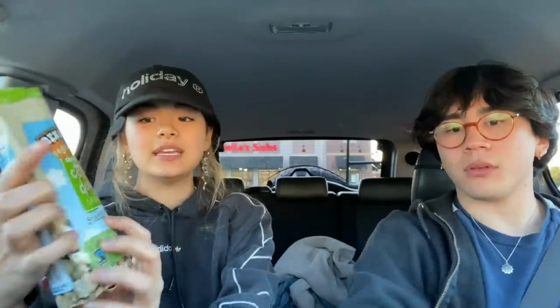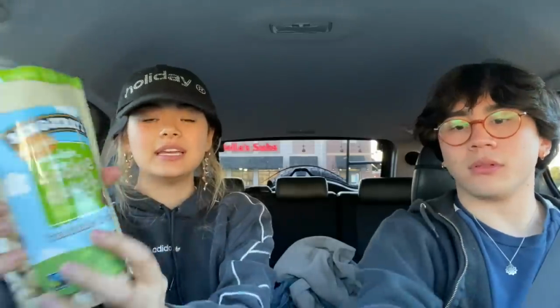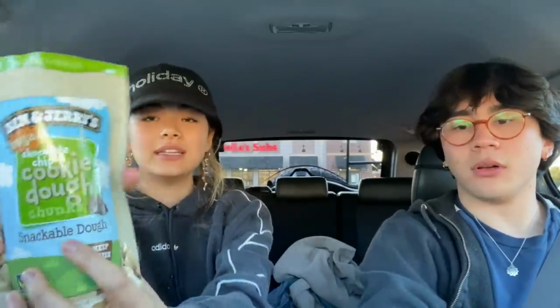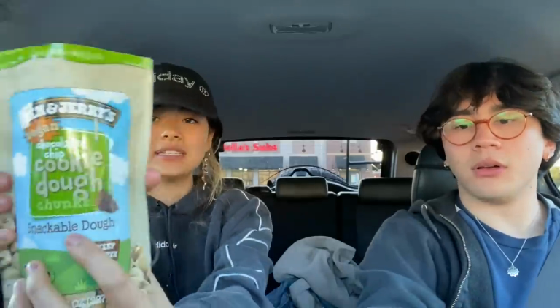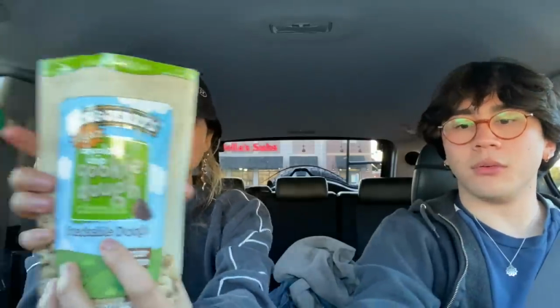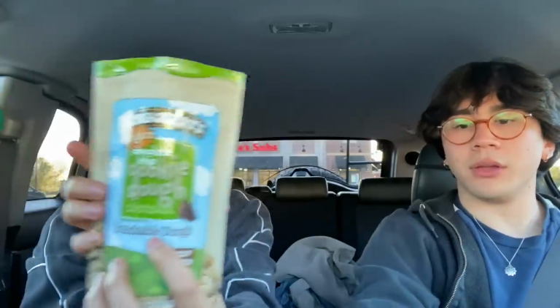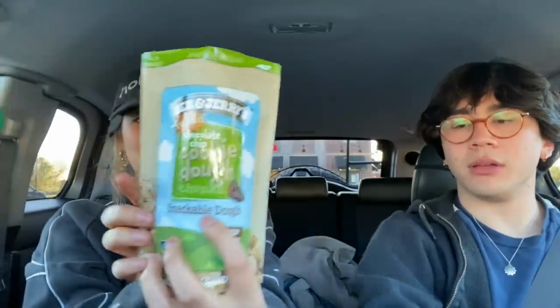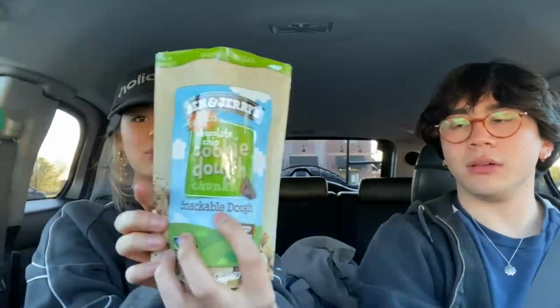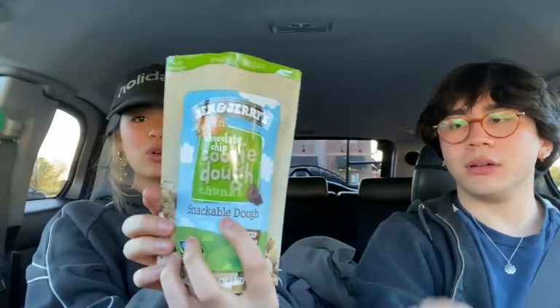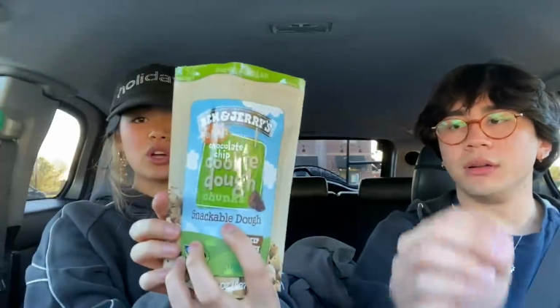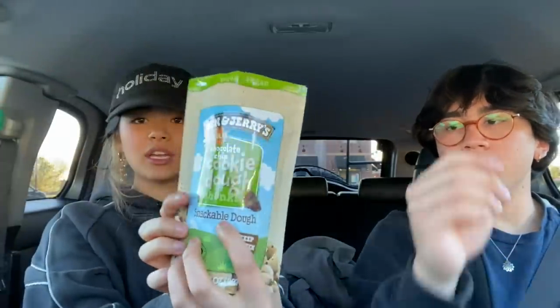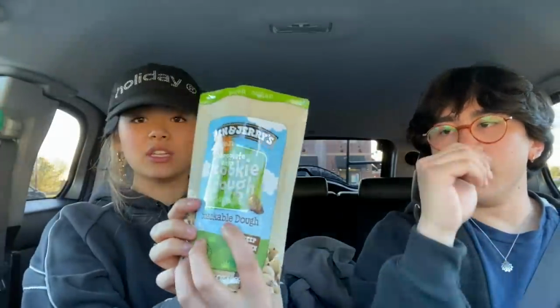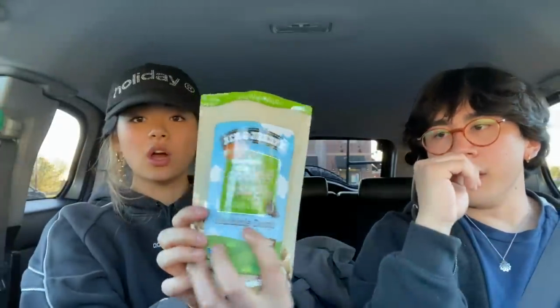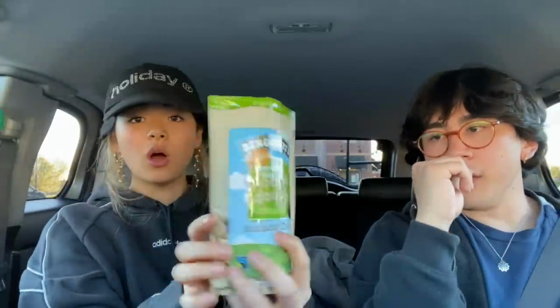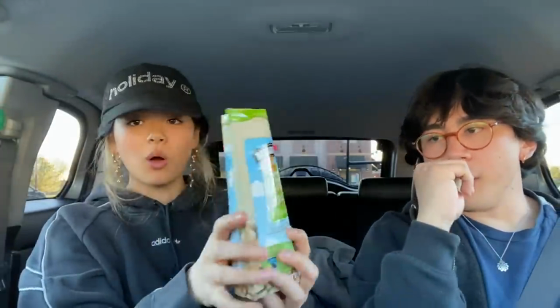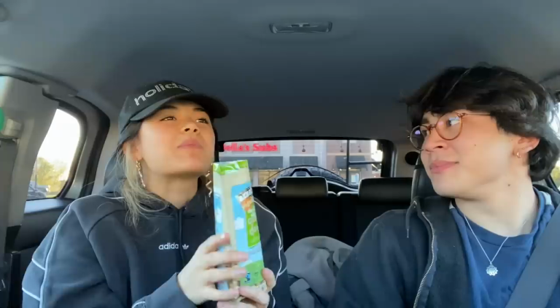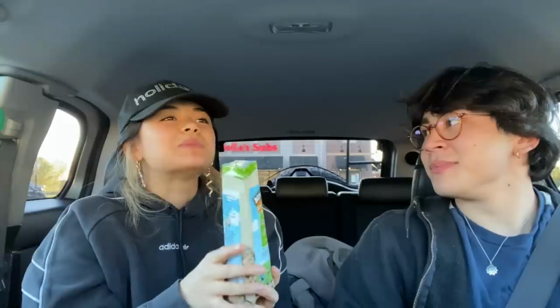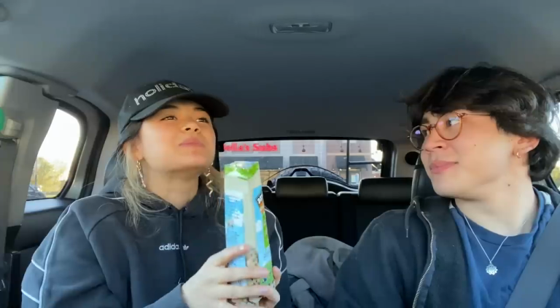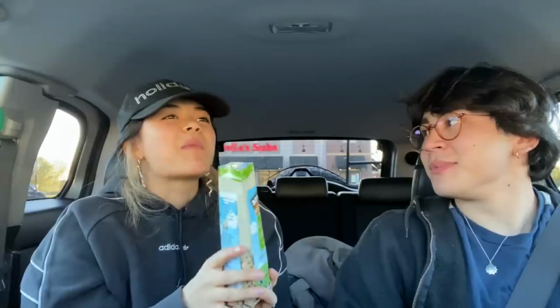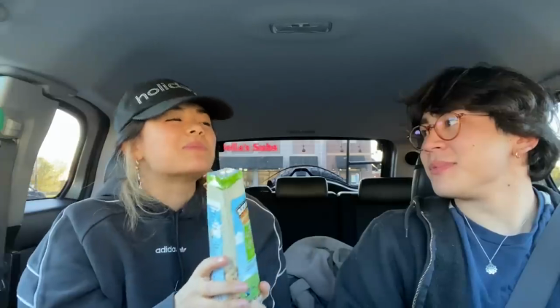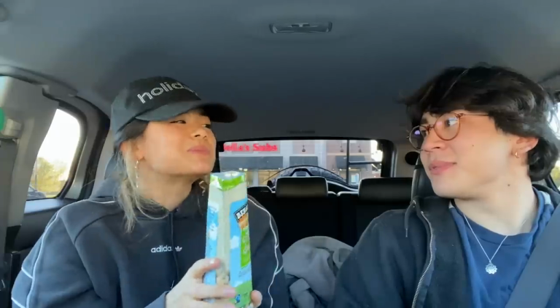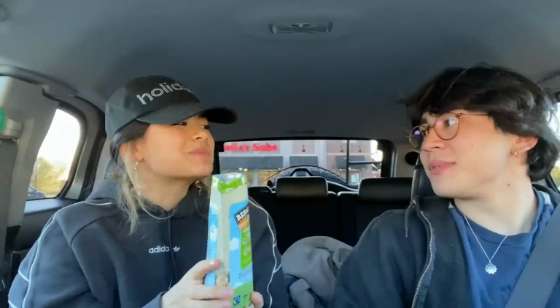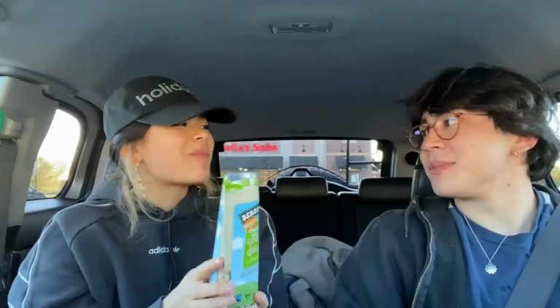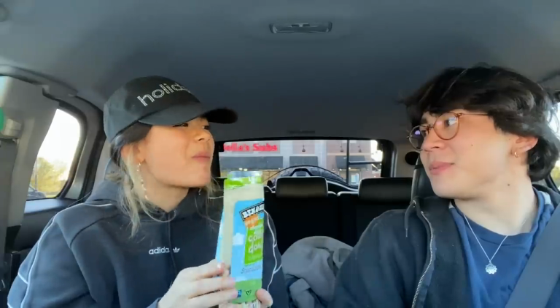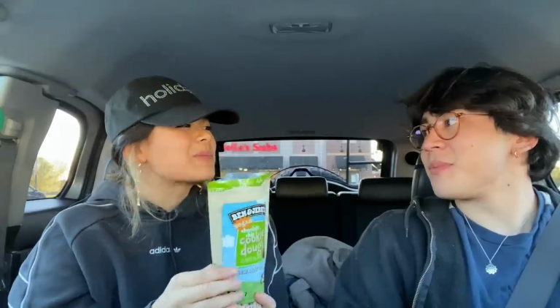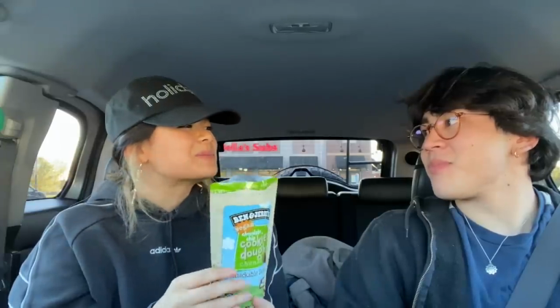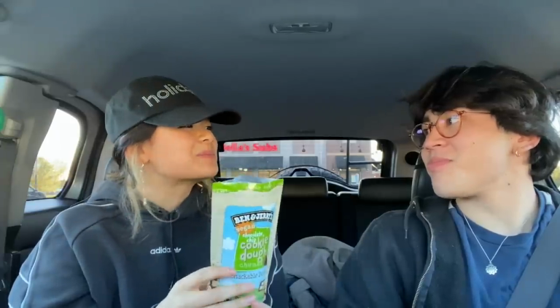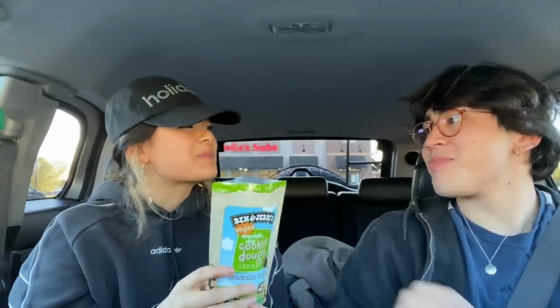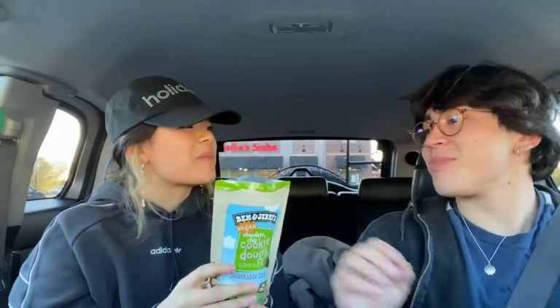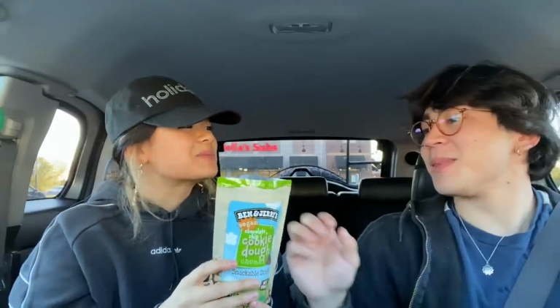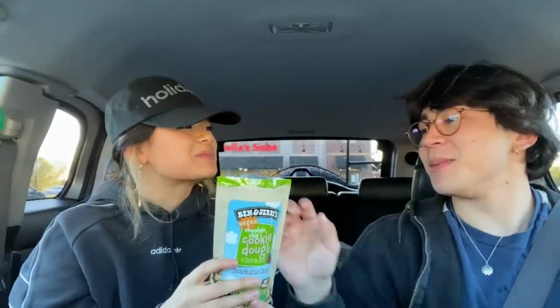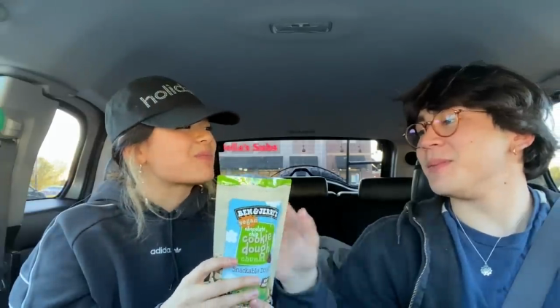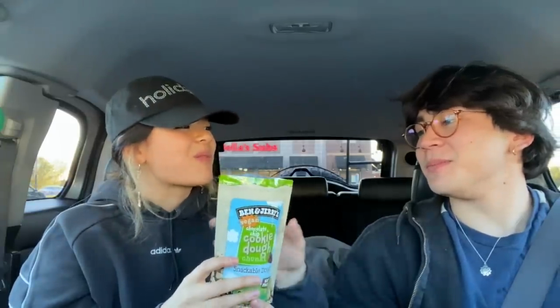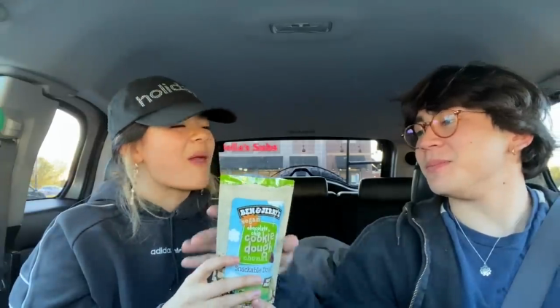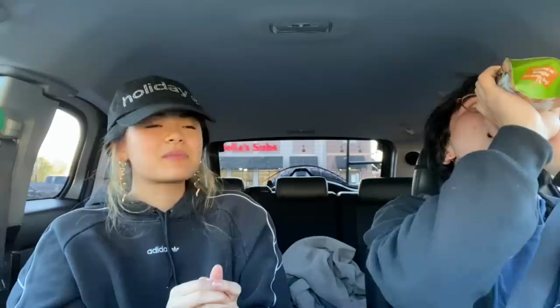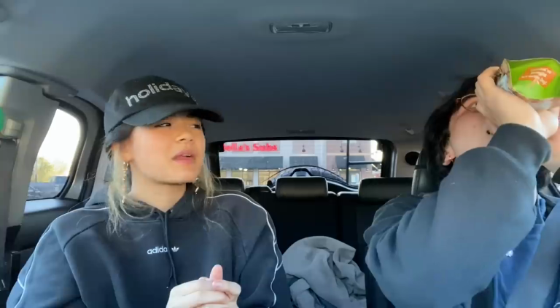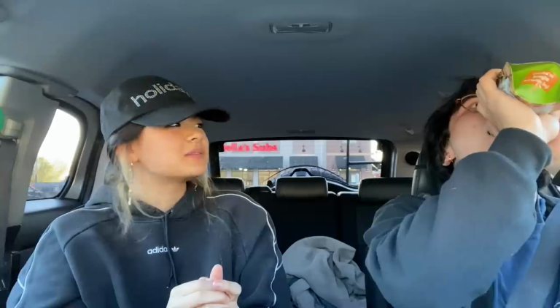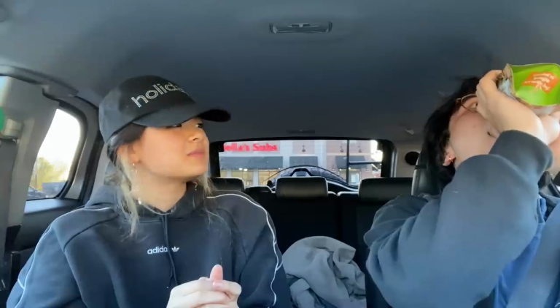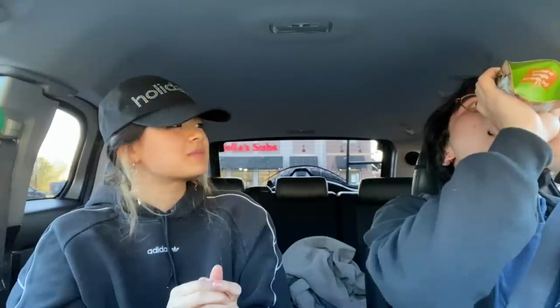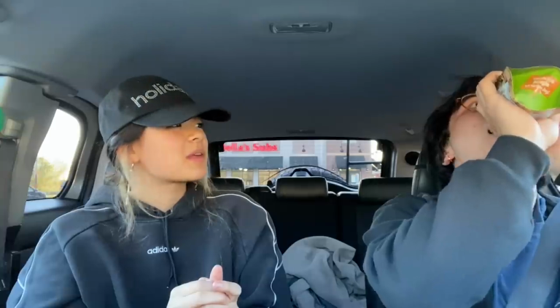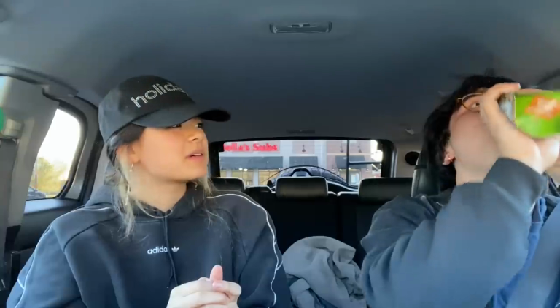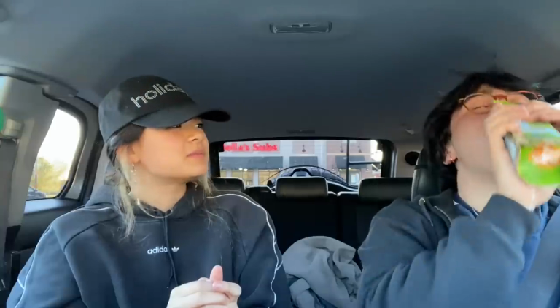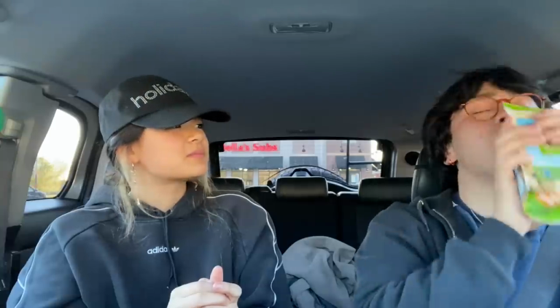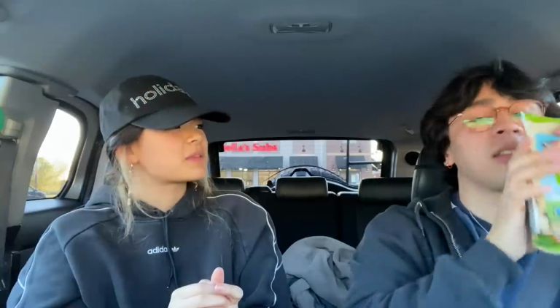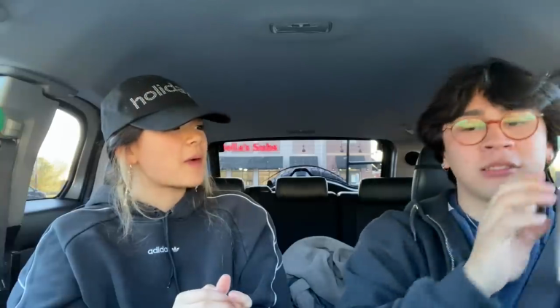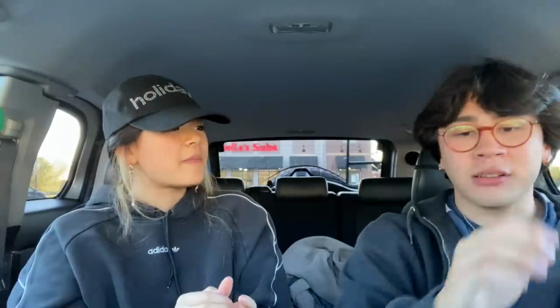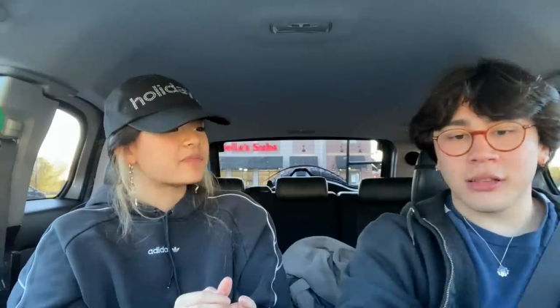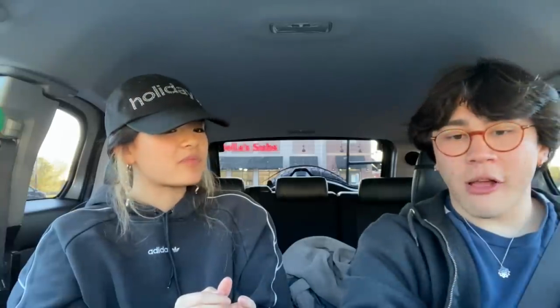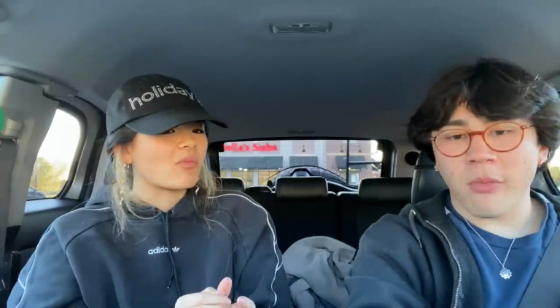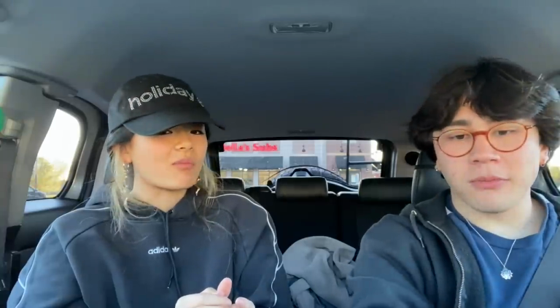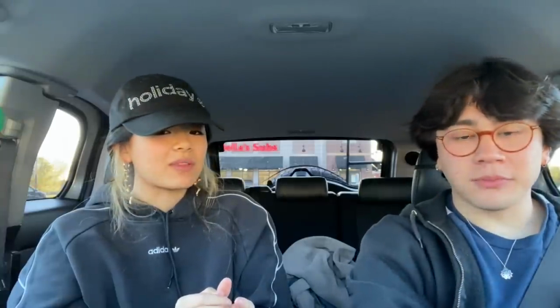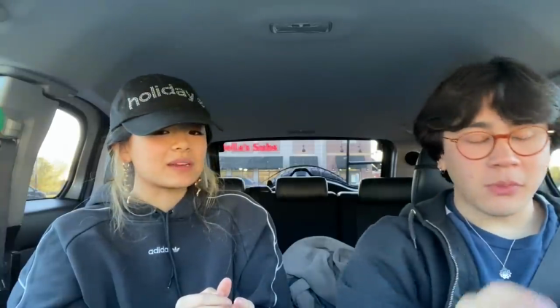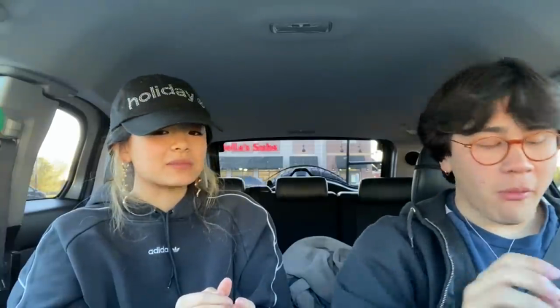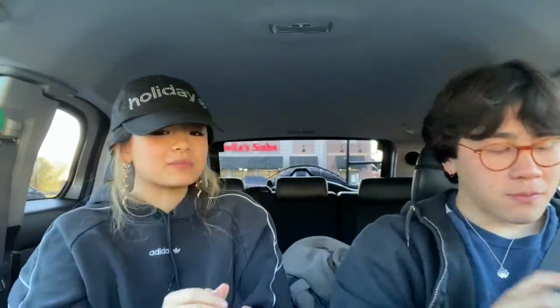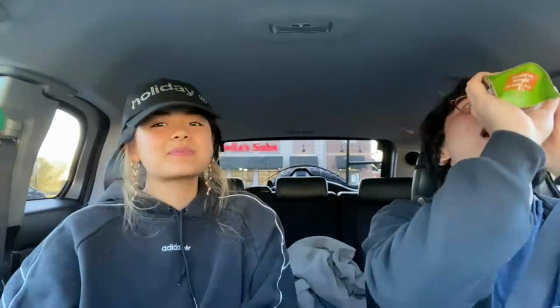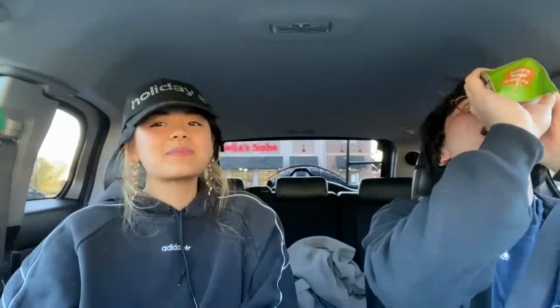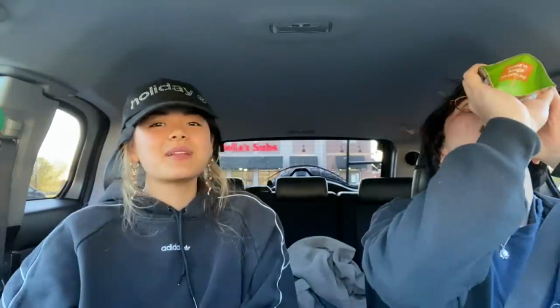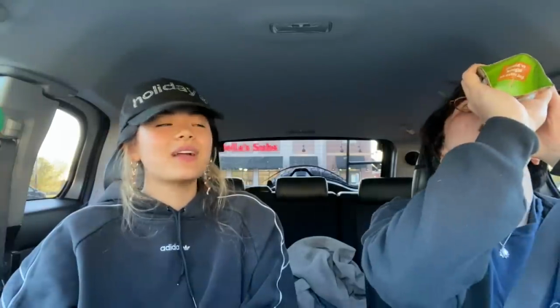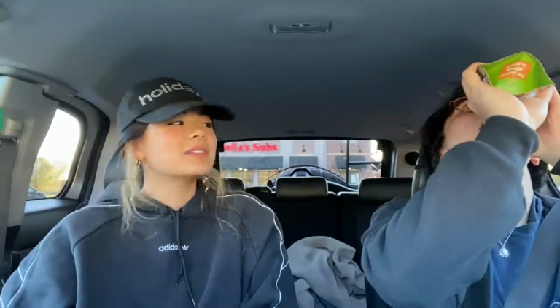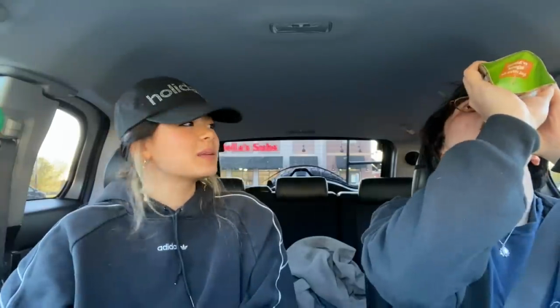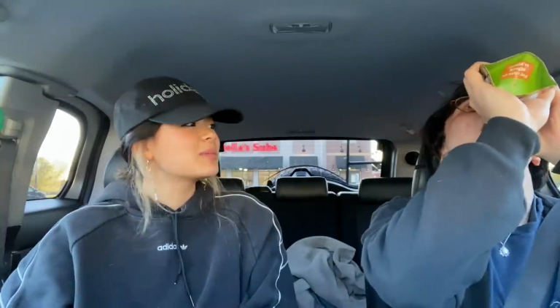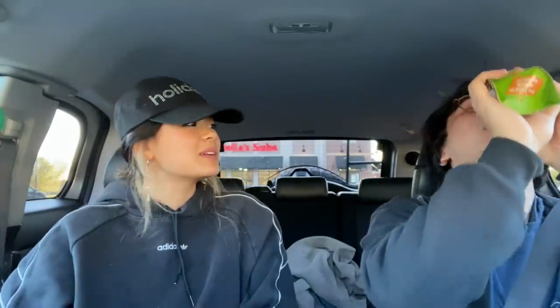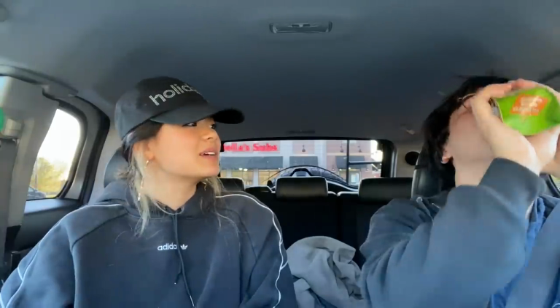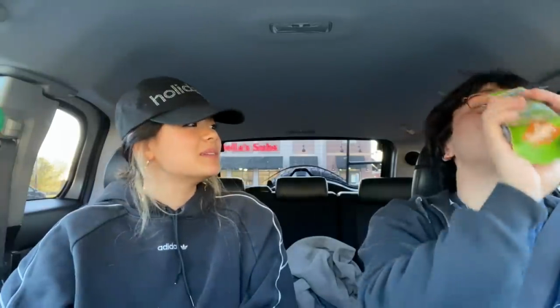Vegan snackable cookie dough — I think they're pretty good.